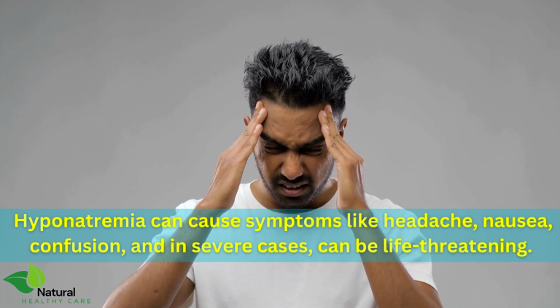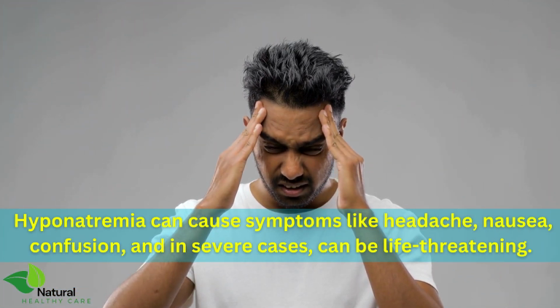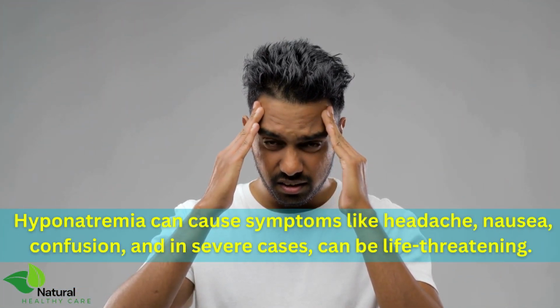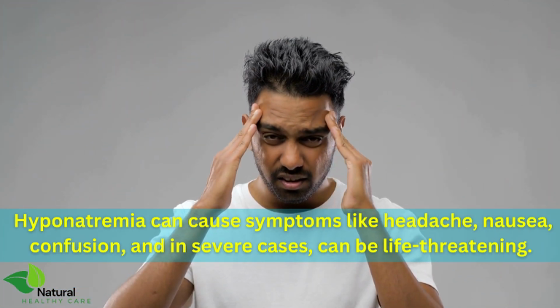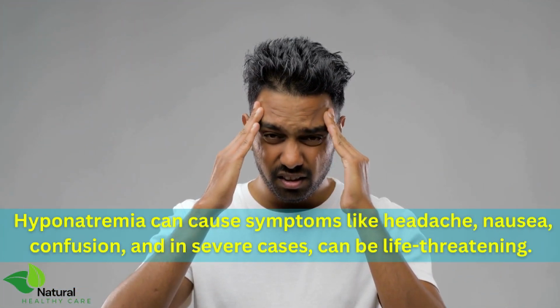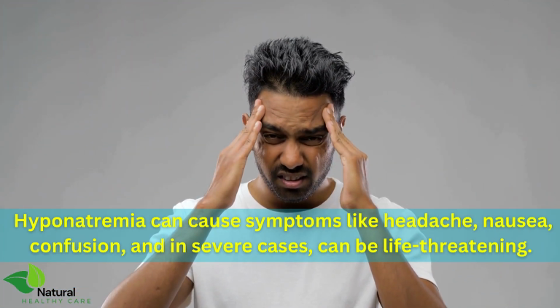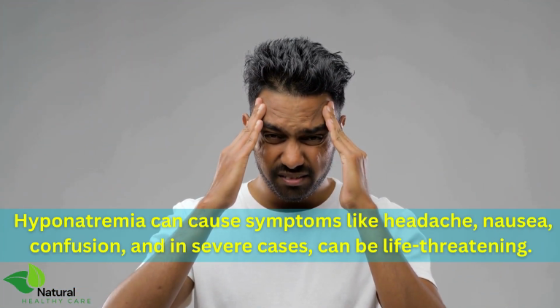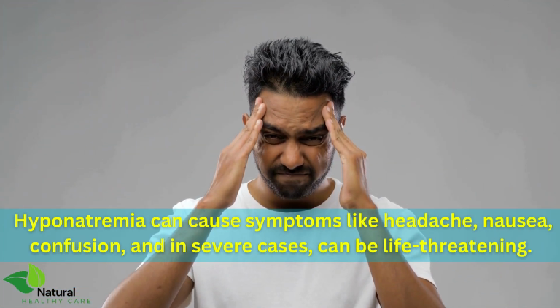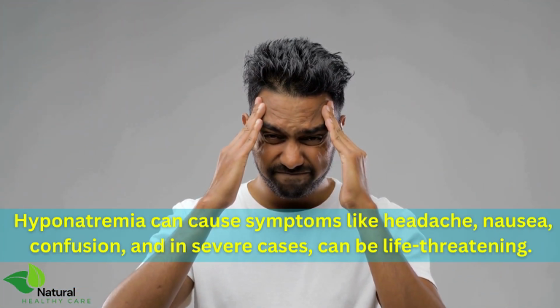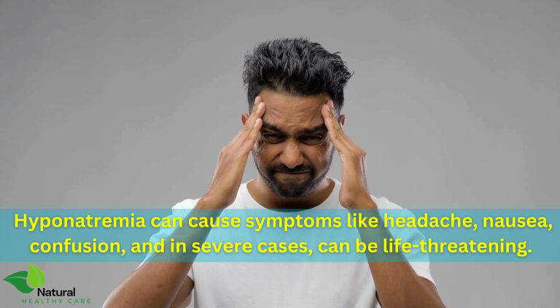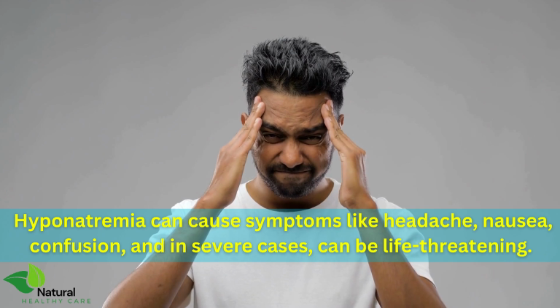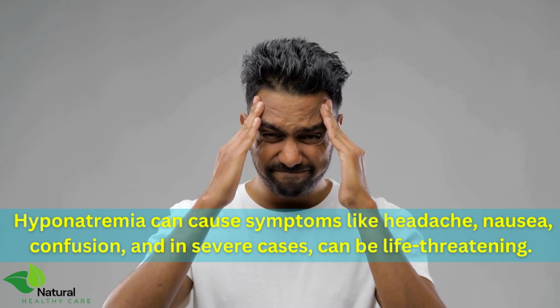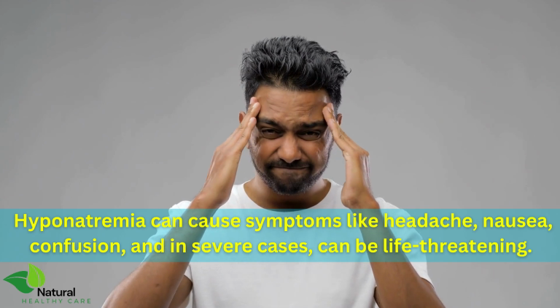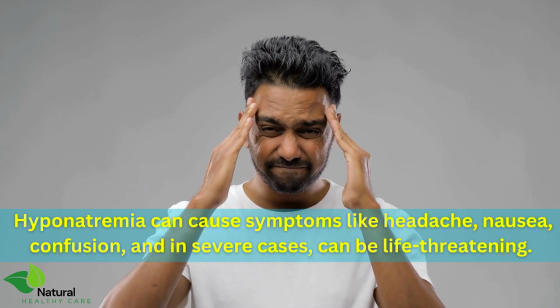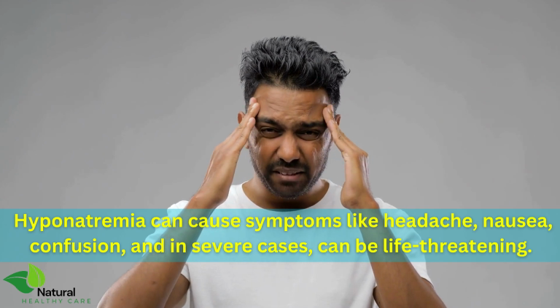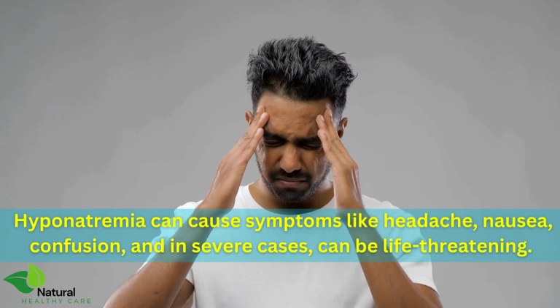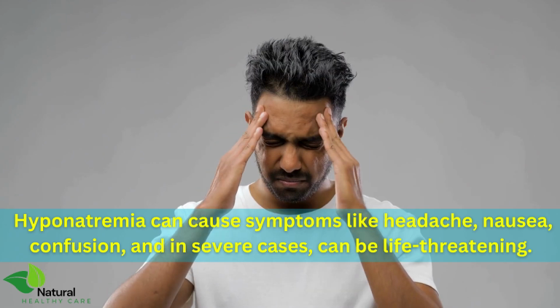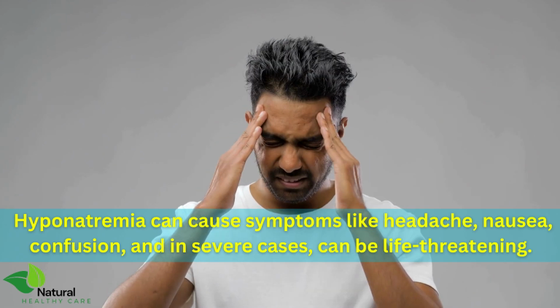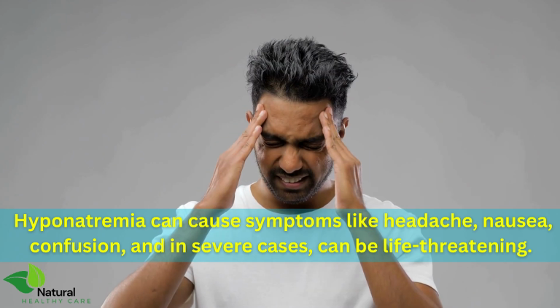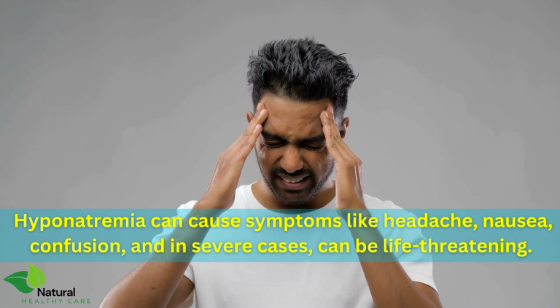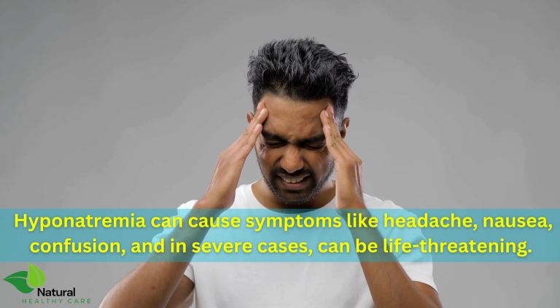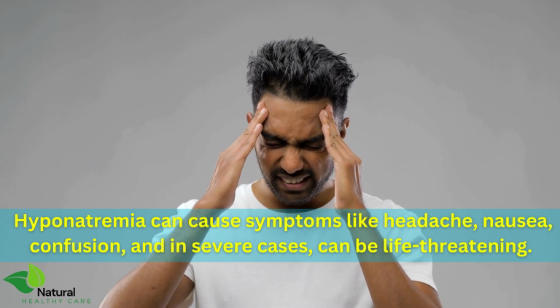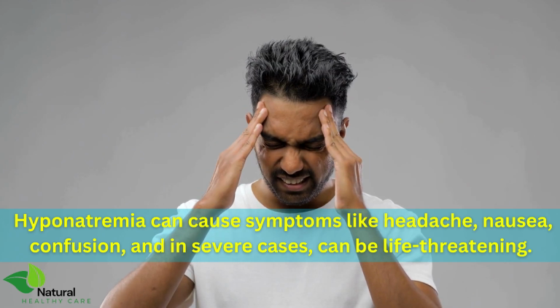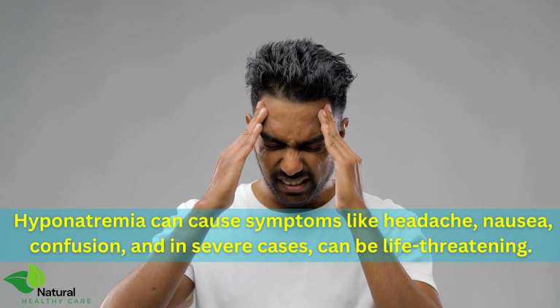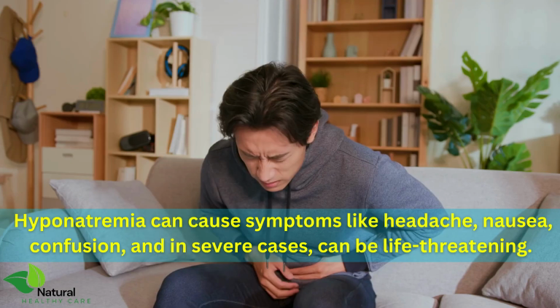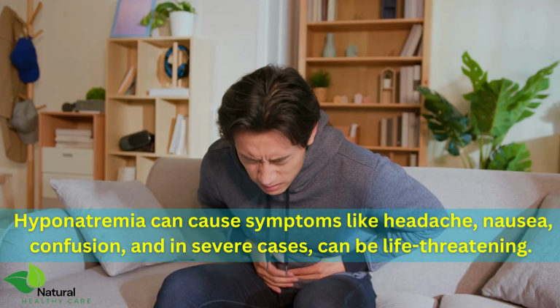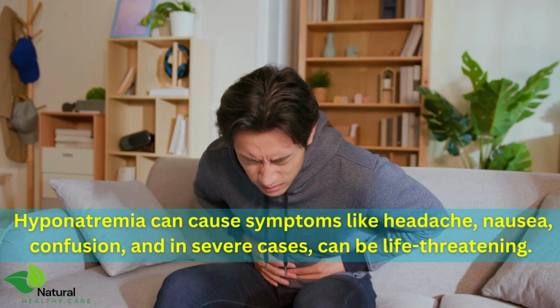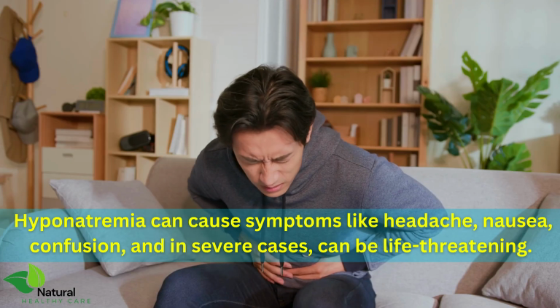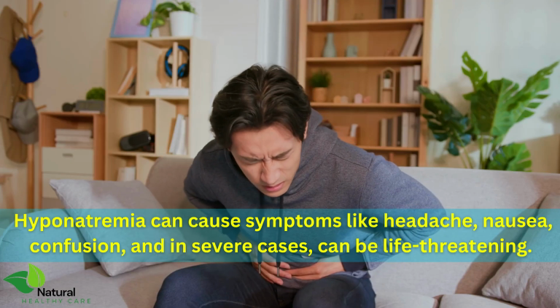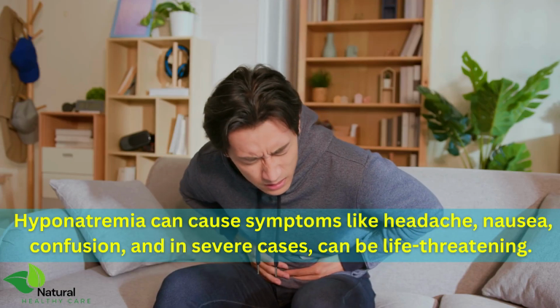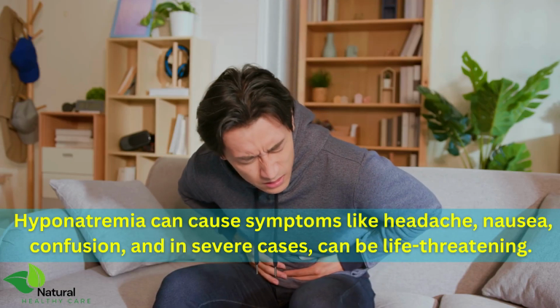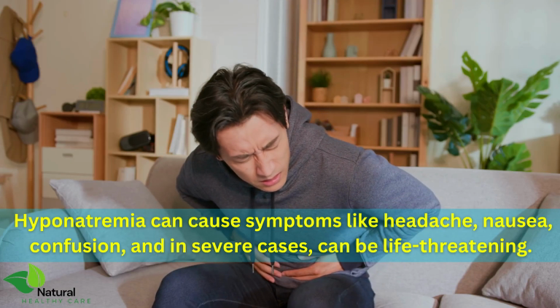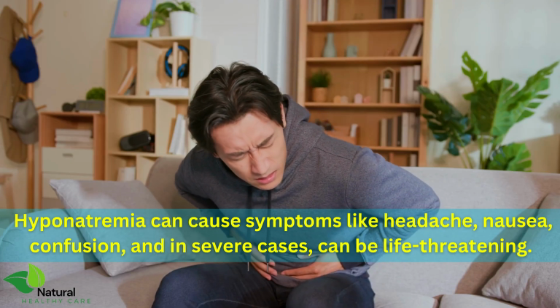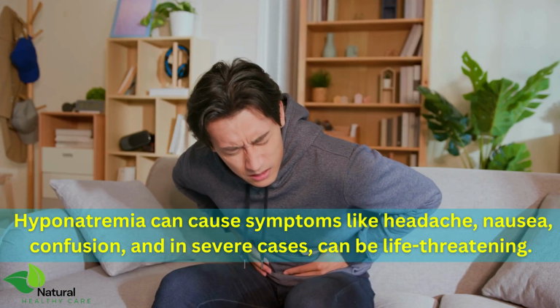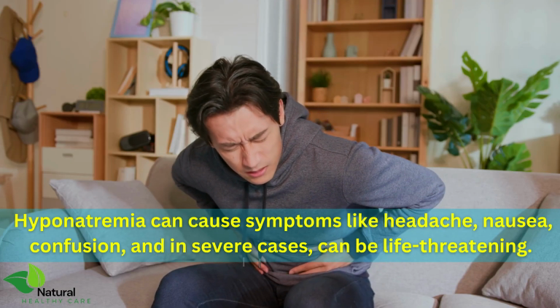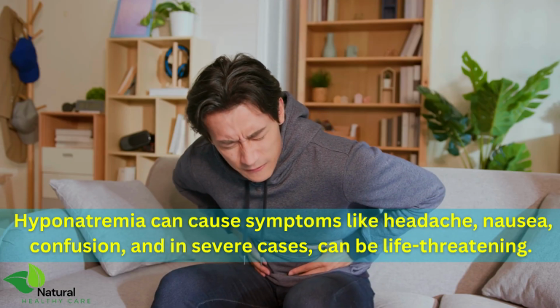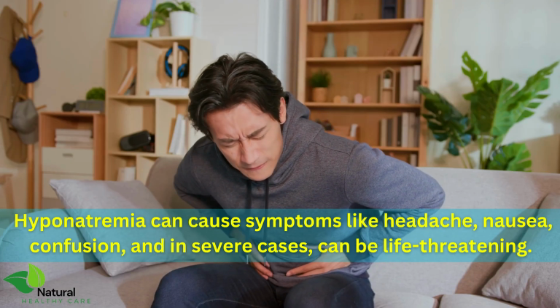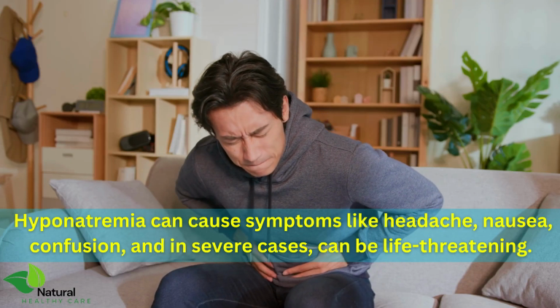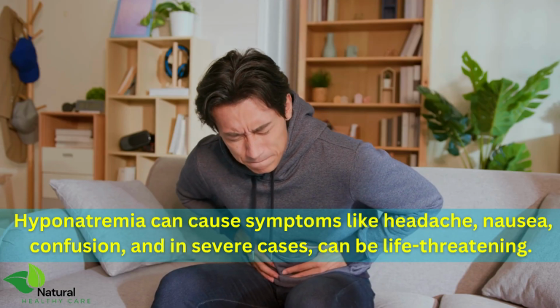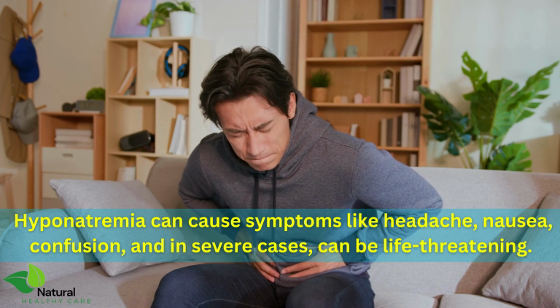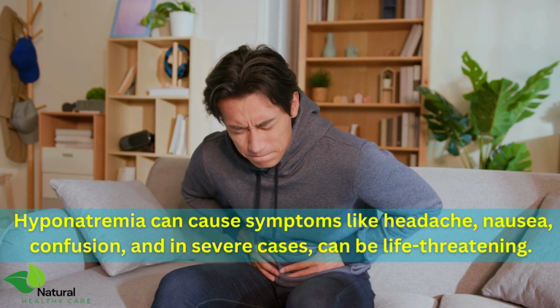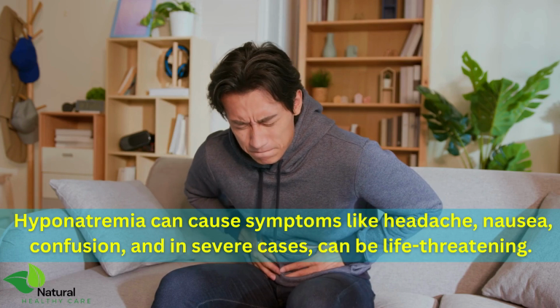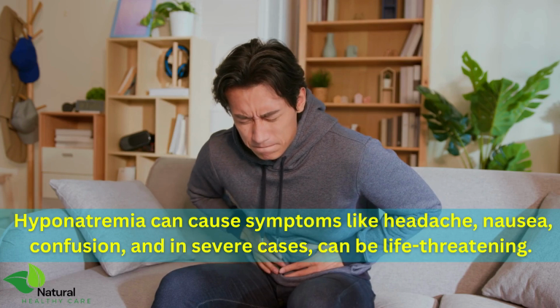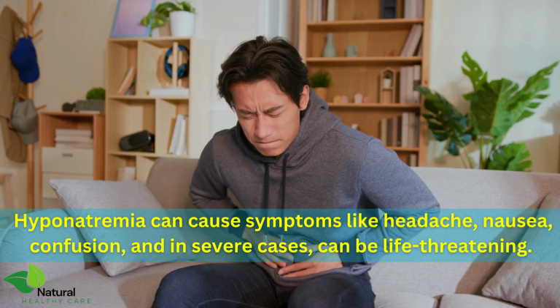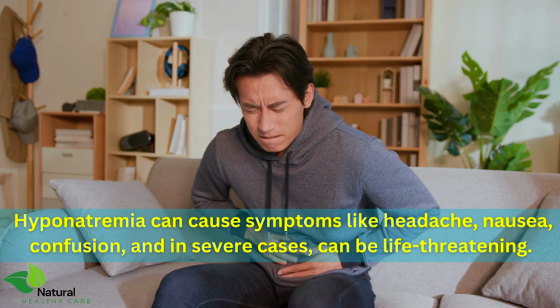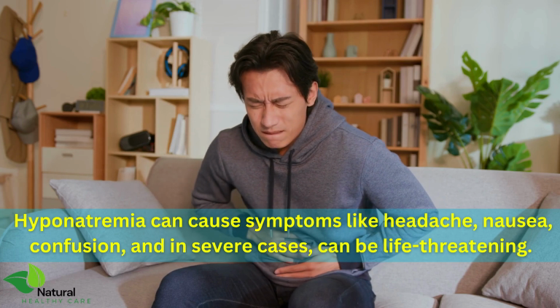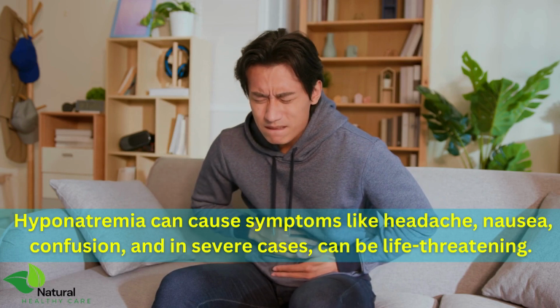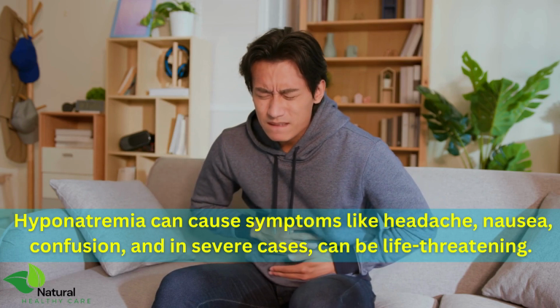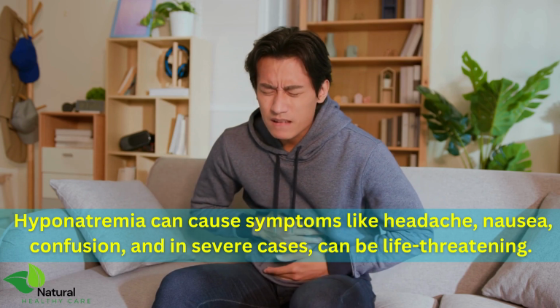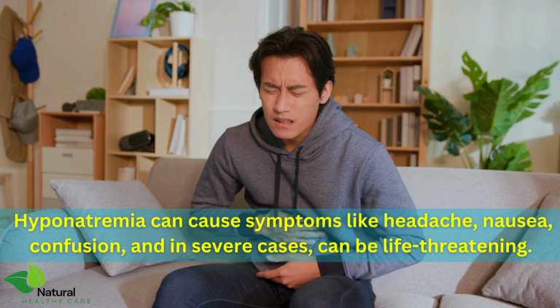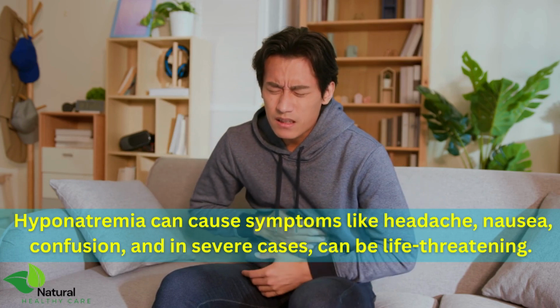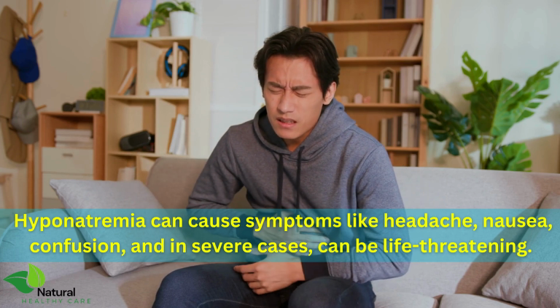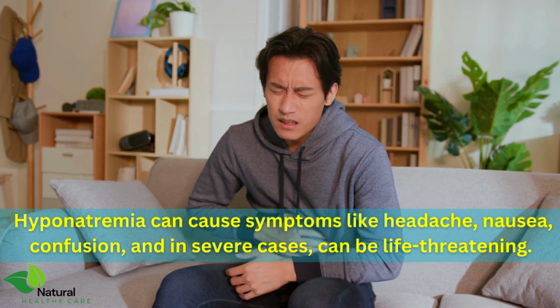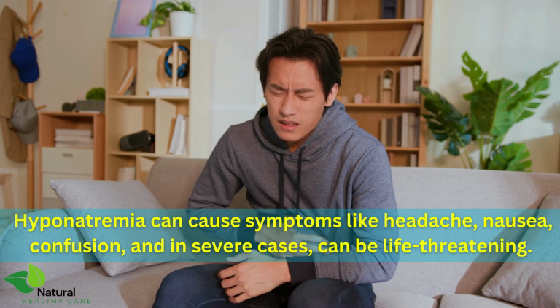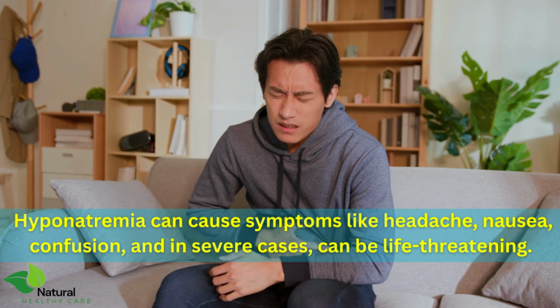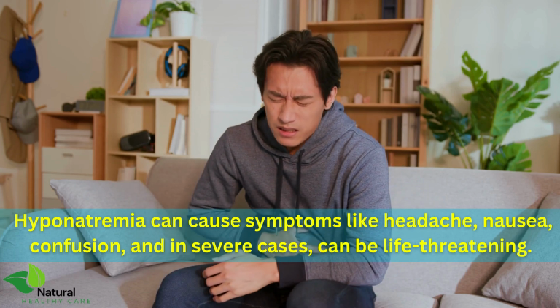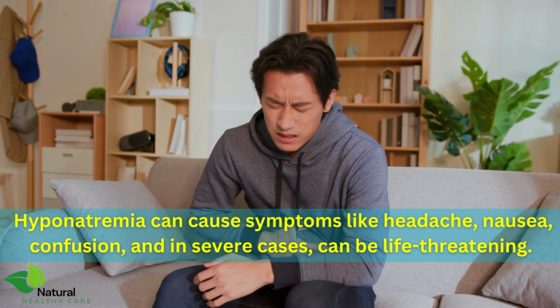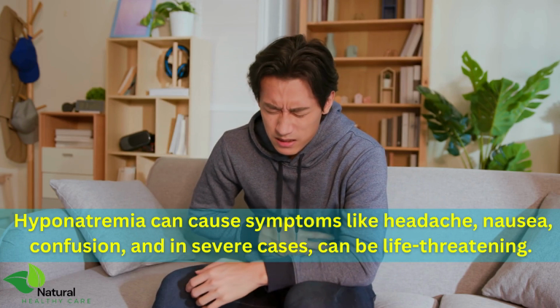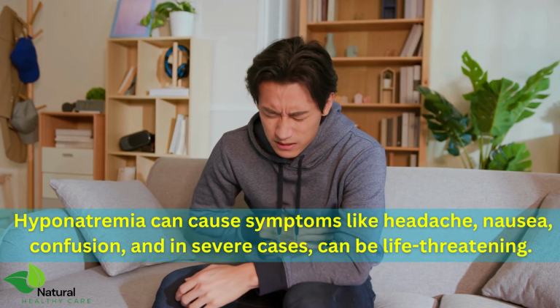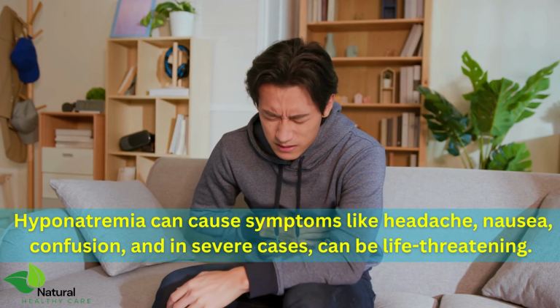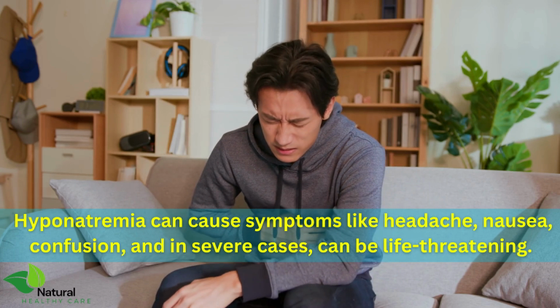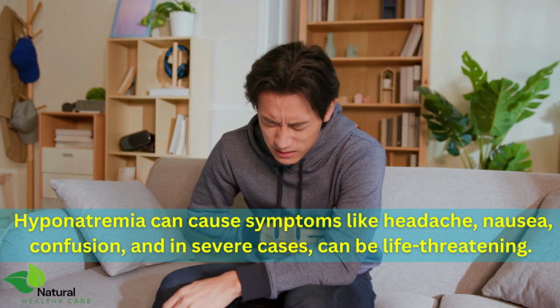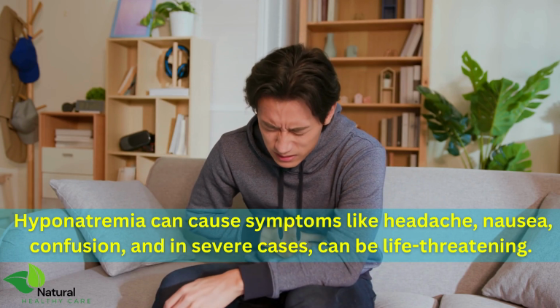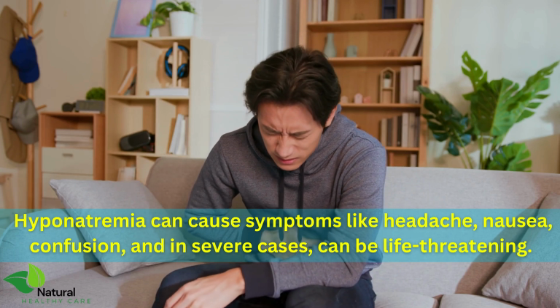Hyponatremia can cause symptoms like headache, nausea, confusion, and in severe cases, can be life-threatening.